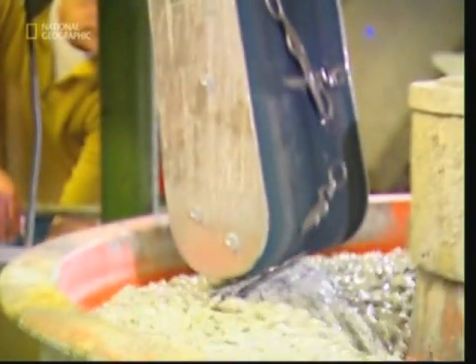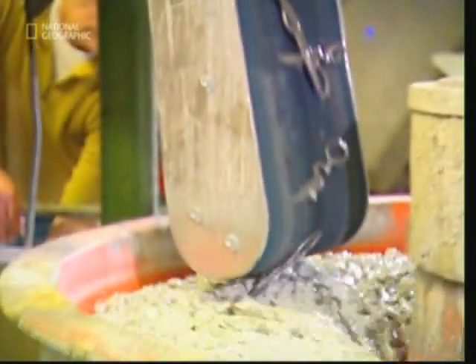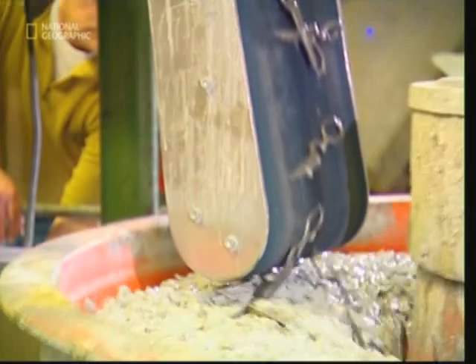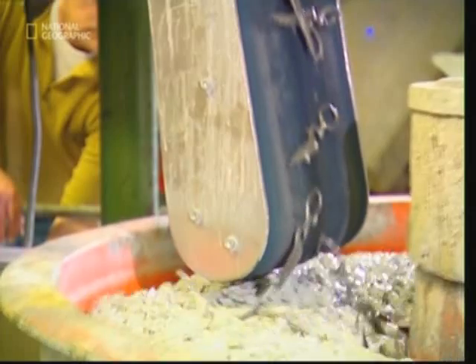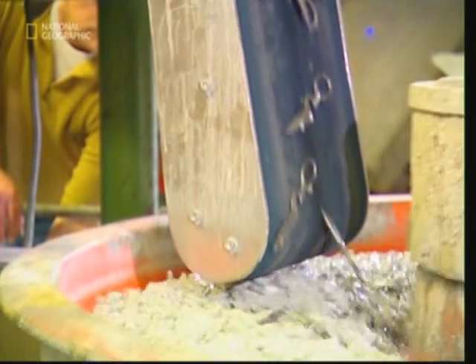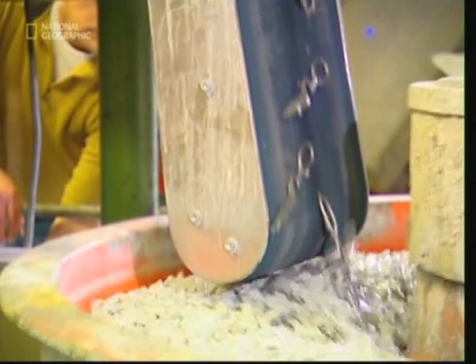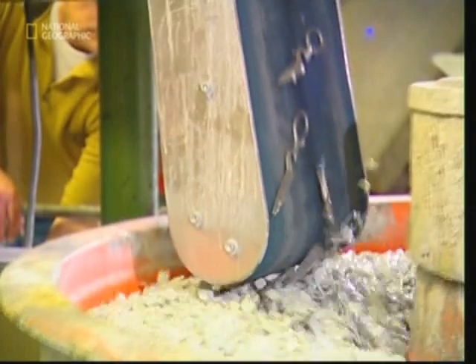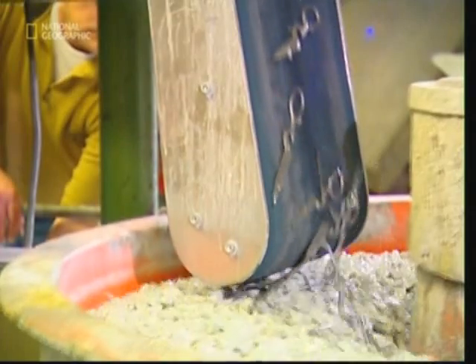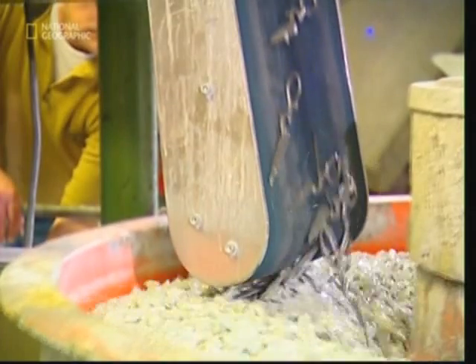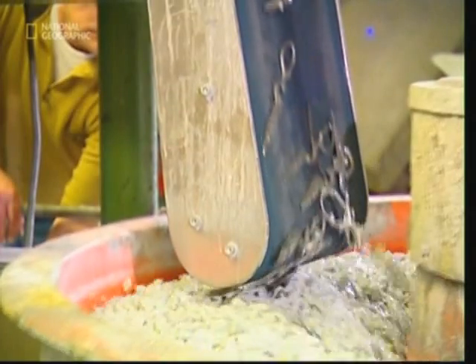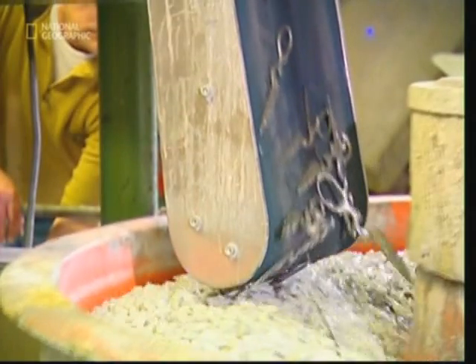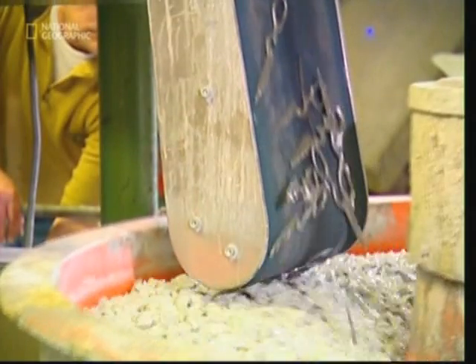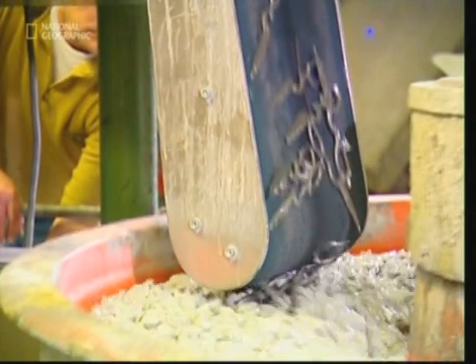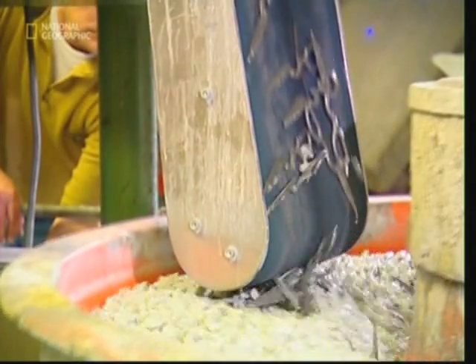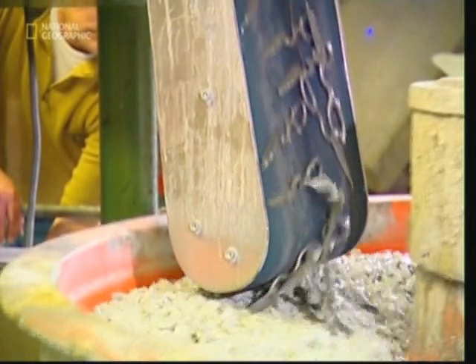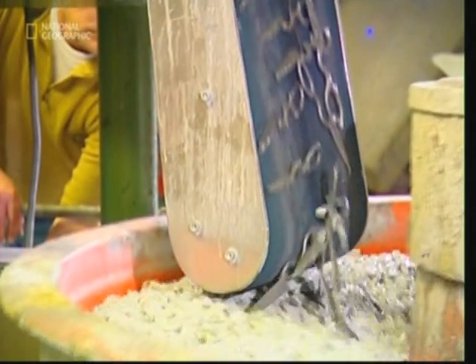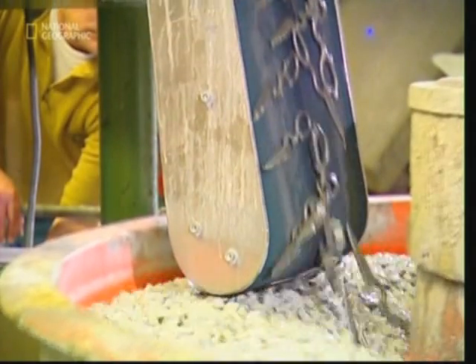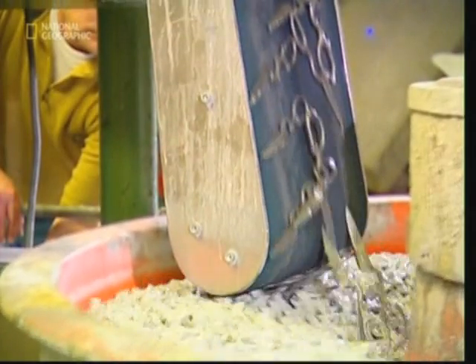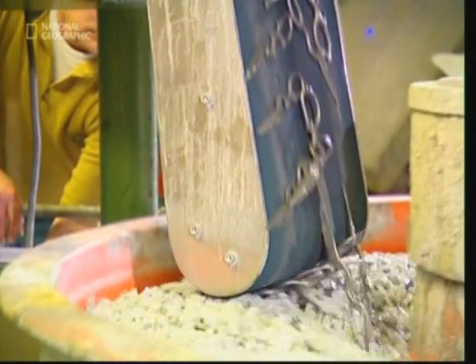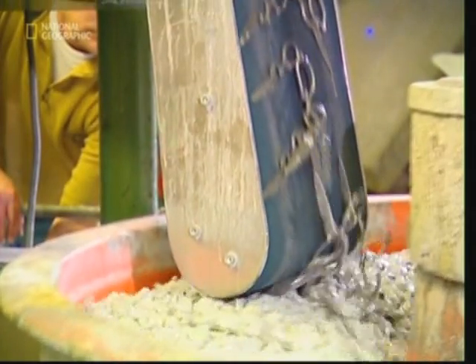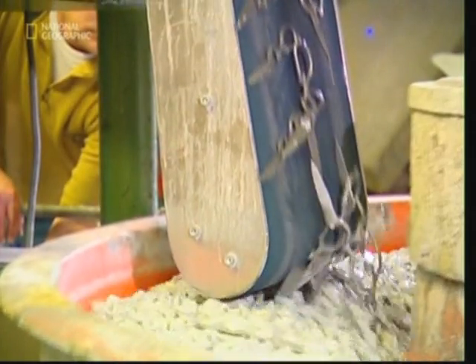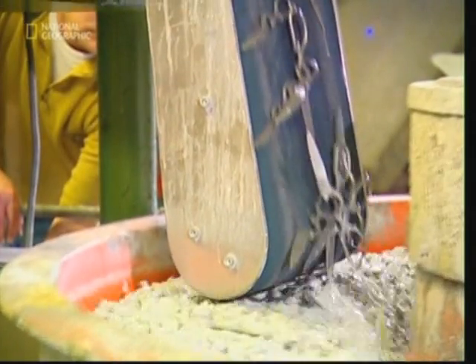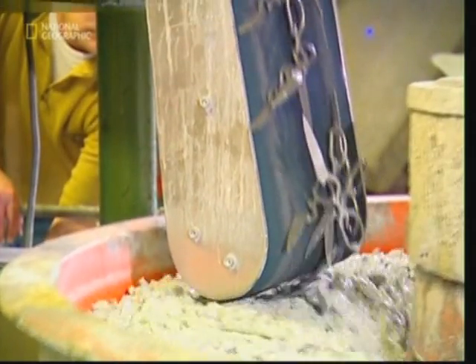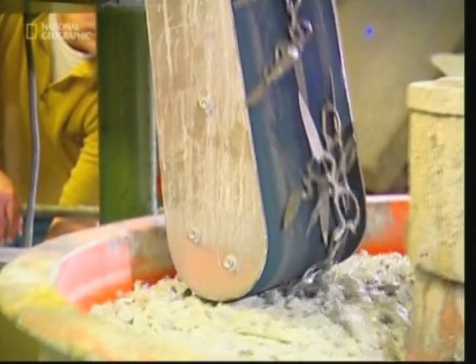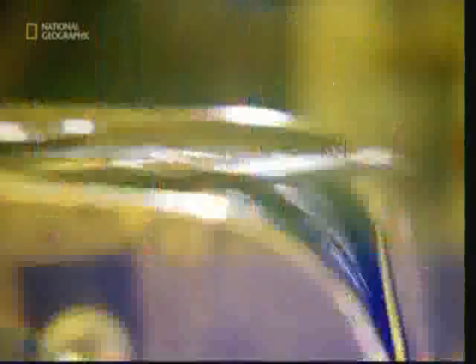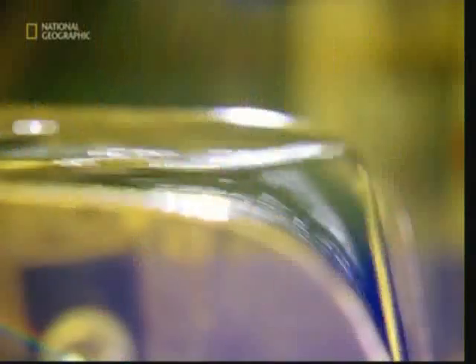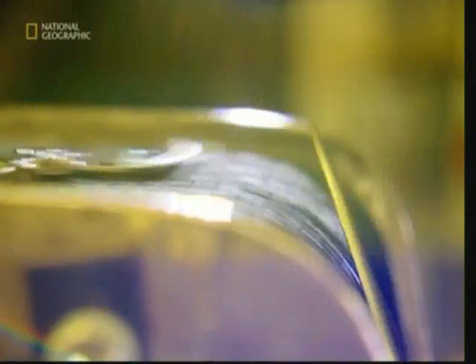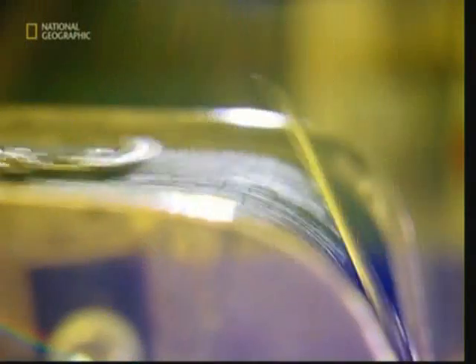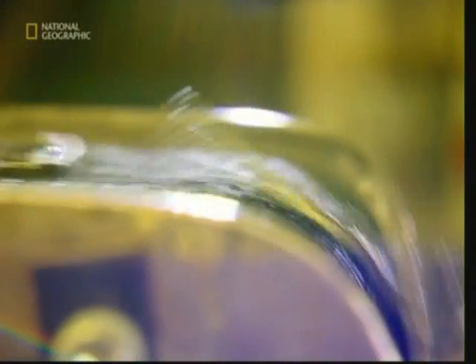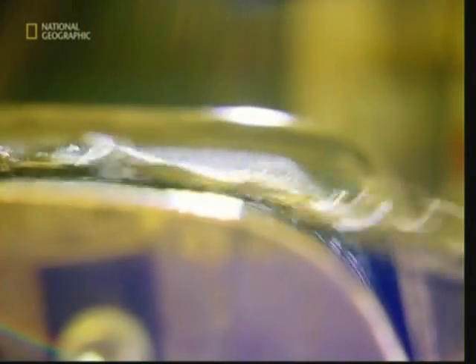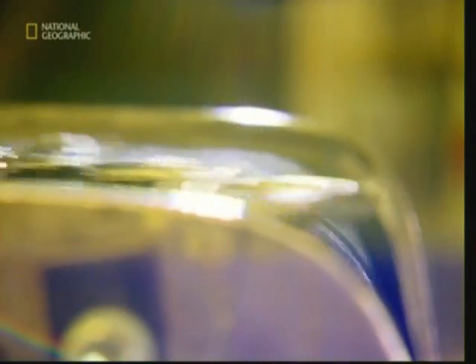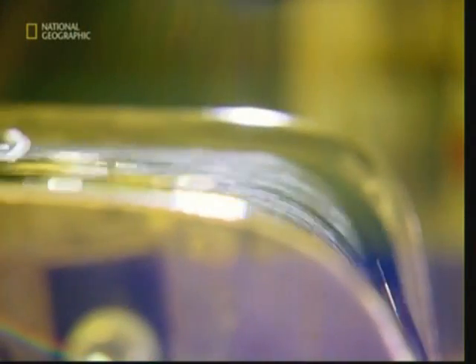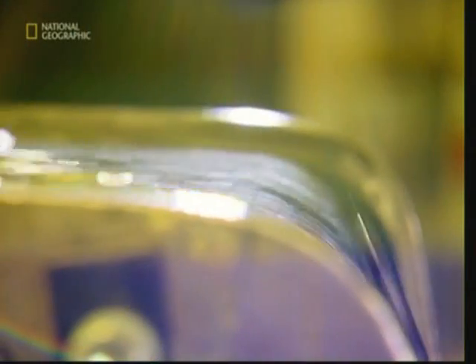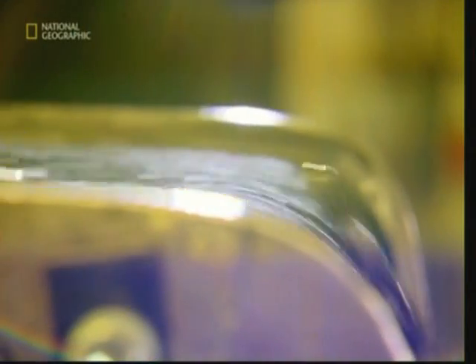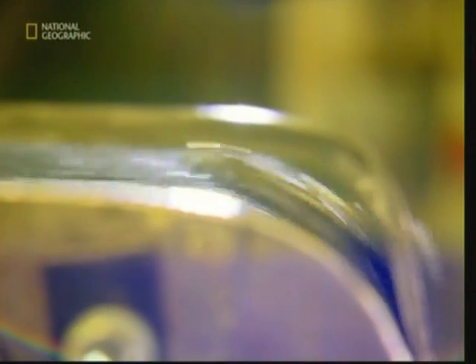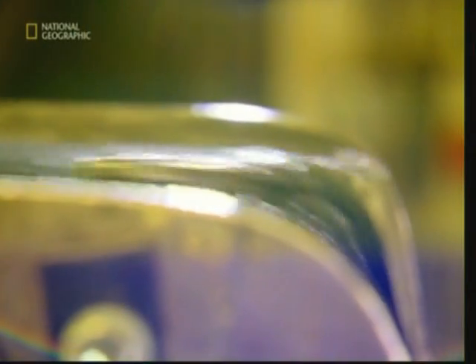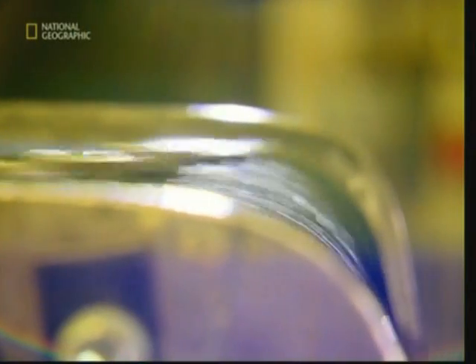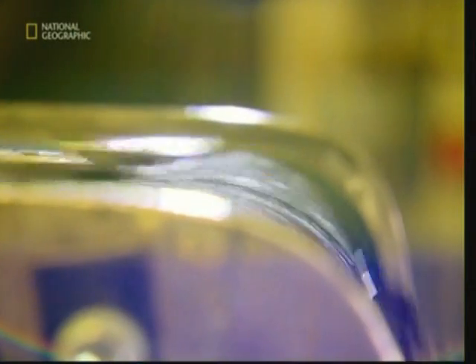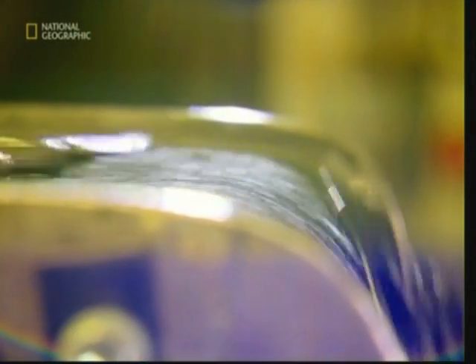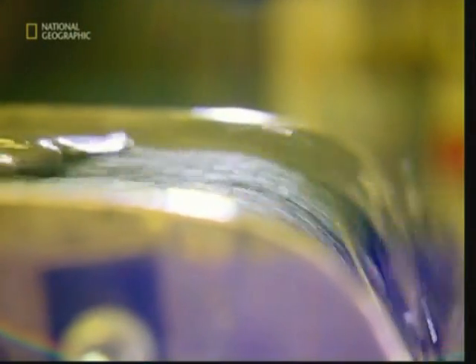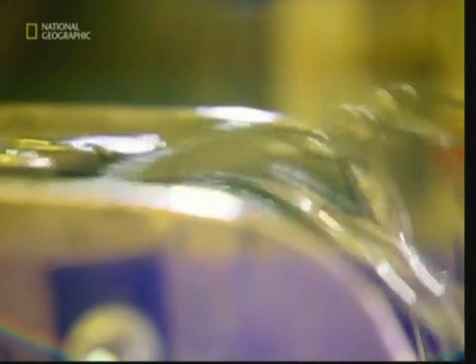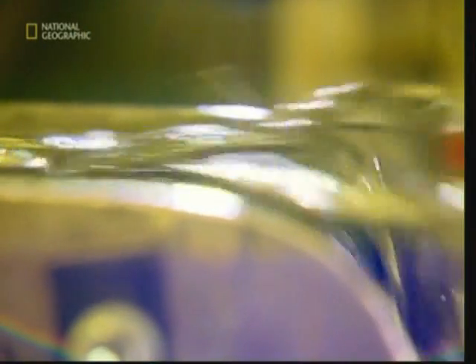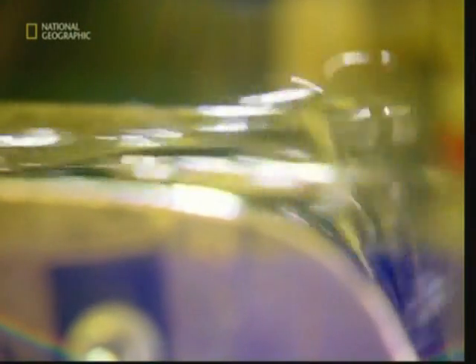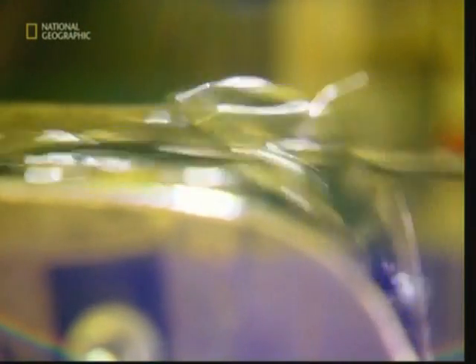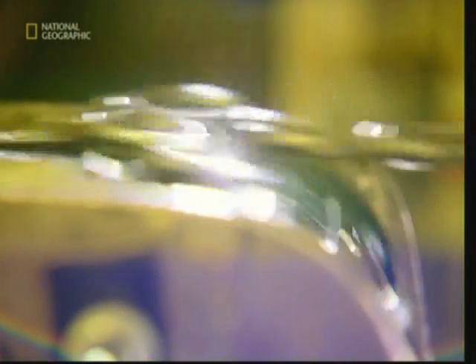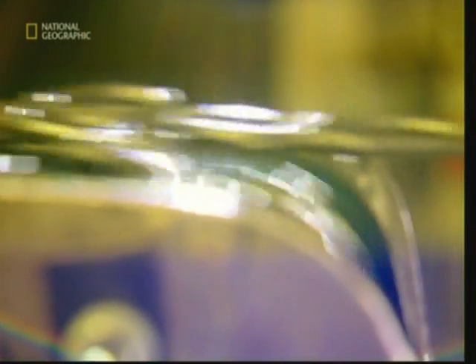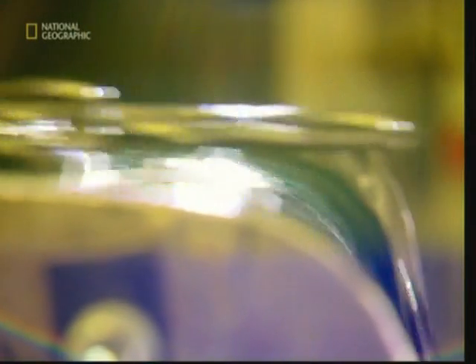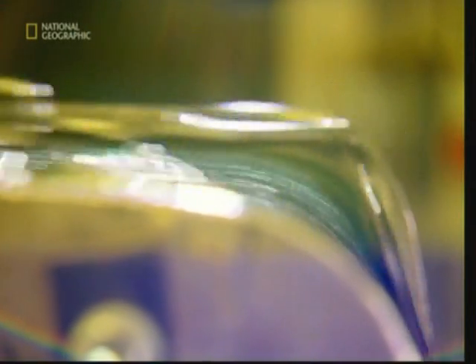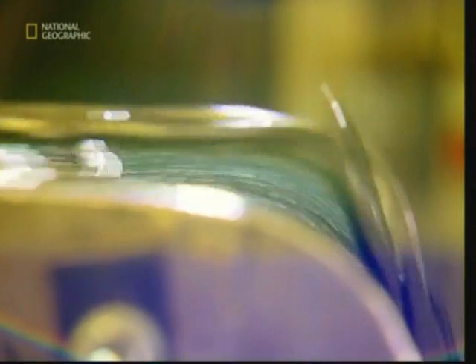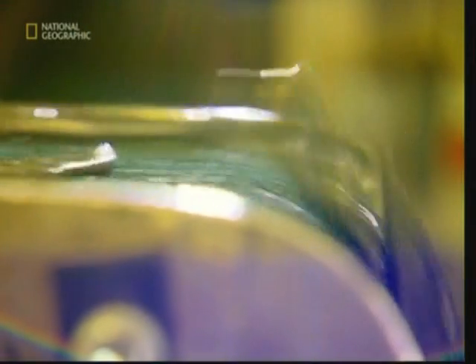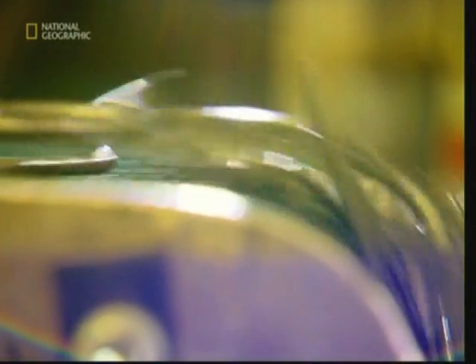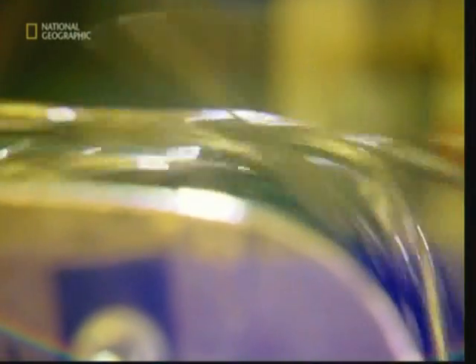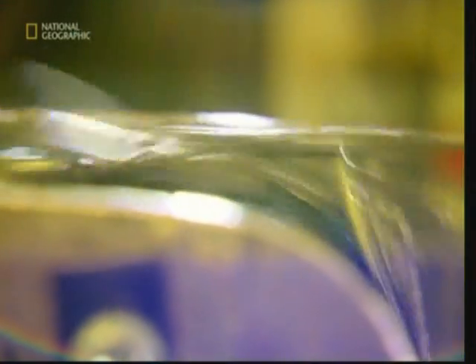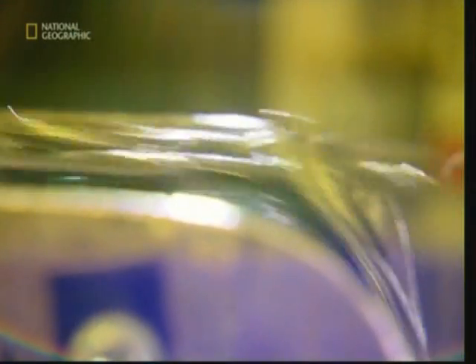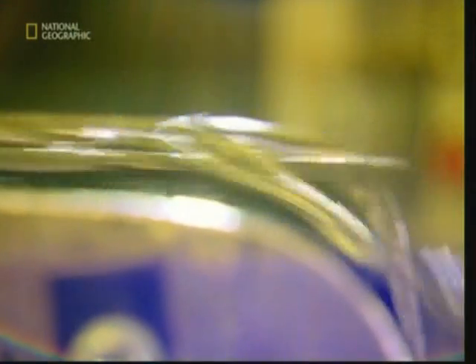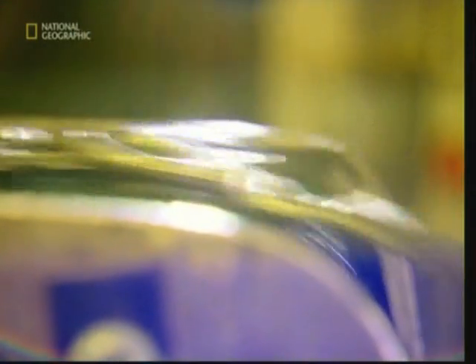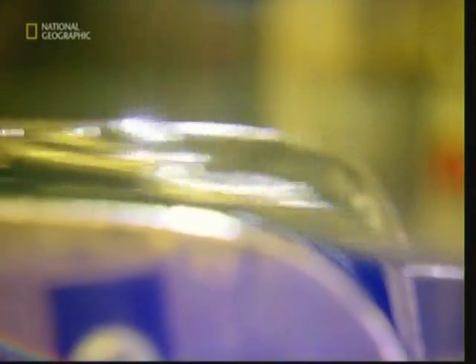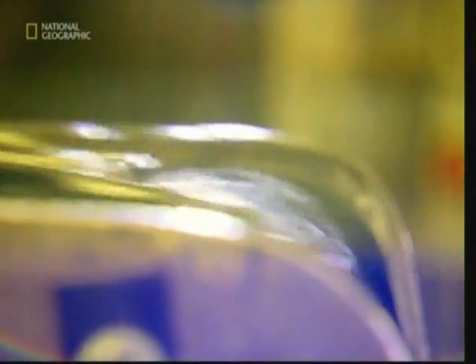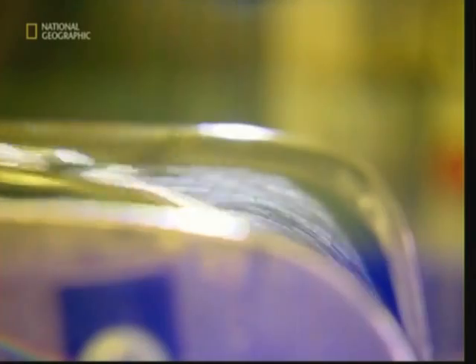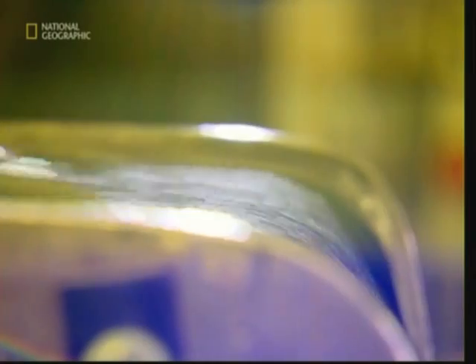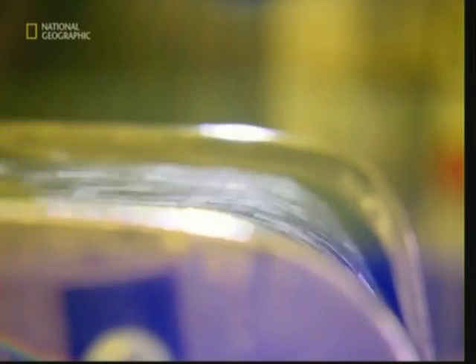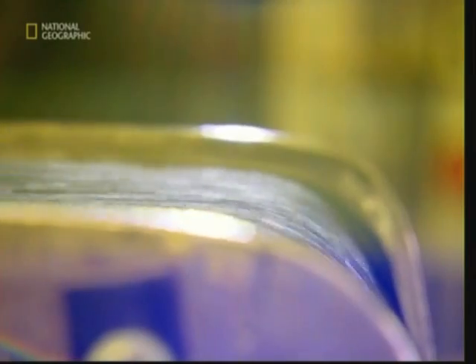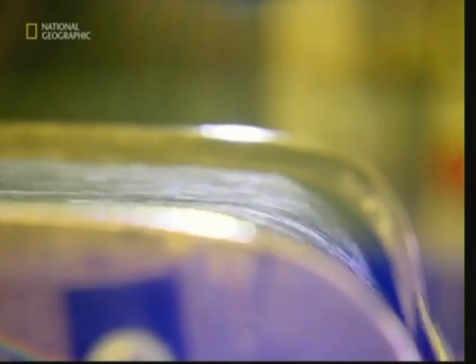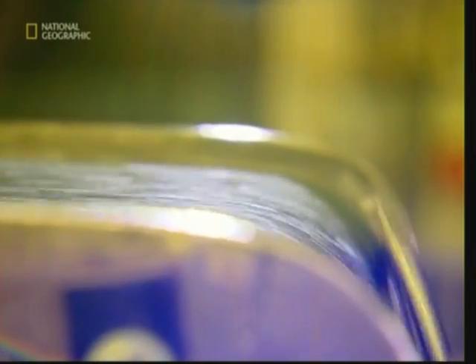When they're done, a magnetic conveyor is lowered into the vat. This extracts the metal parts while leaving the stones behind.